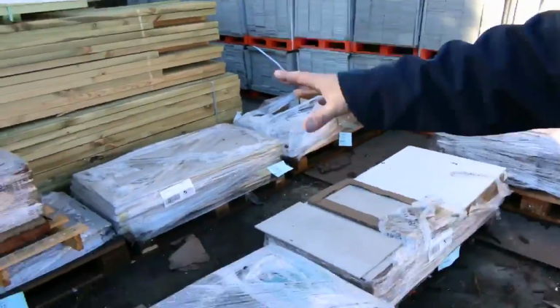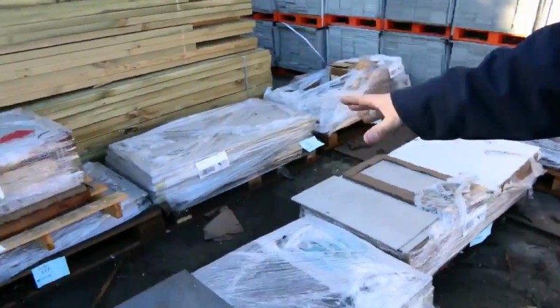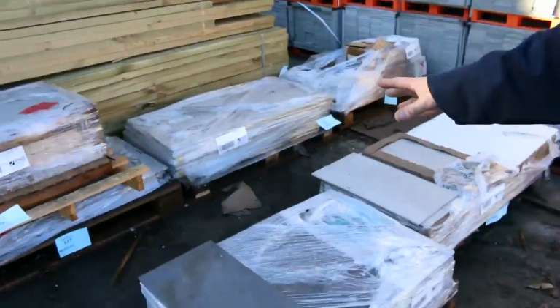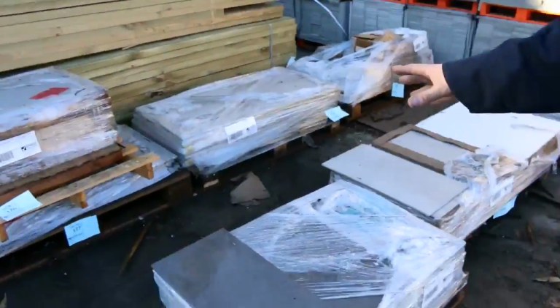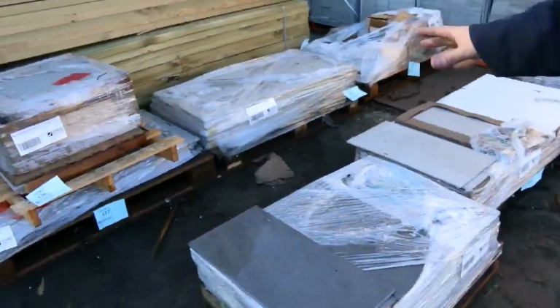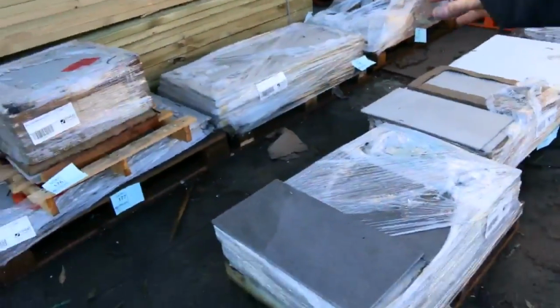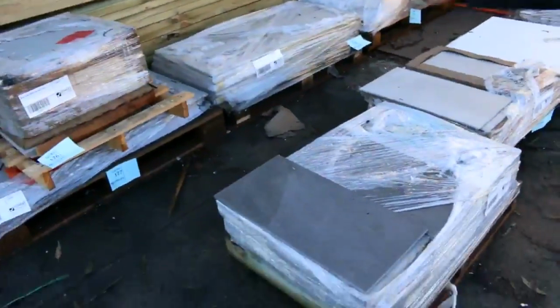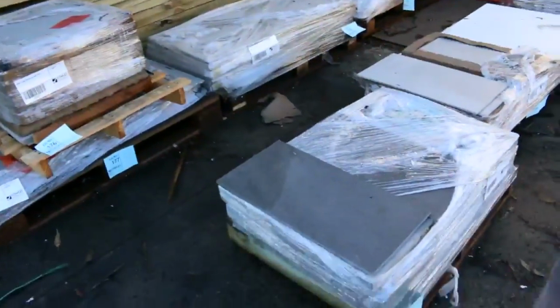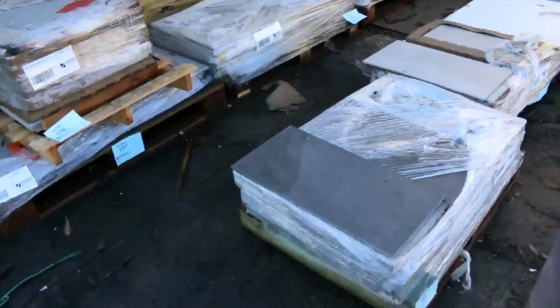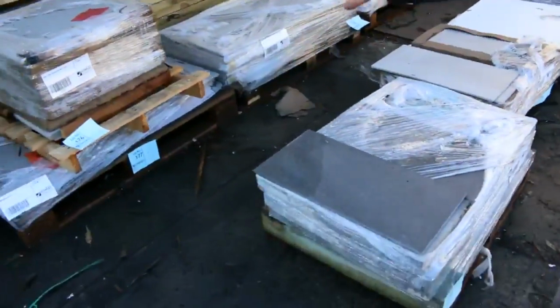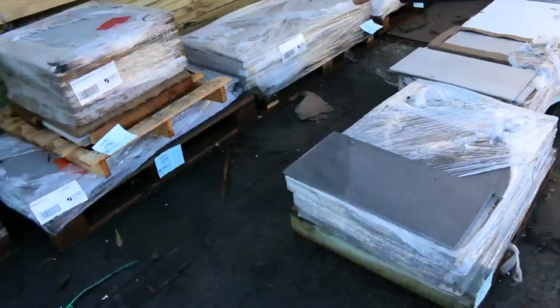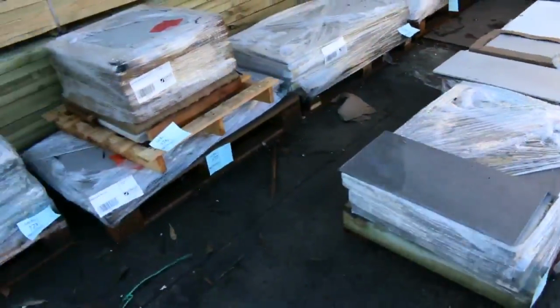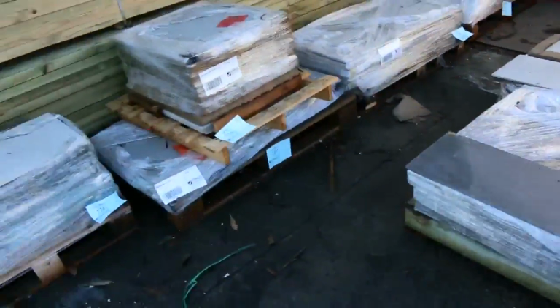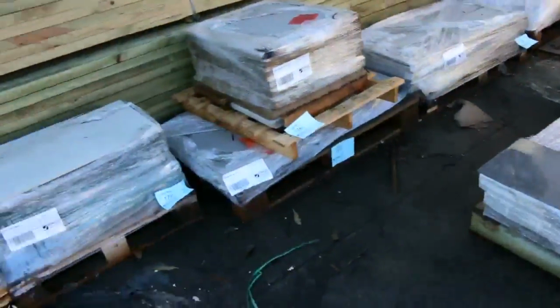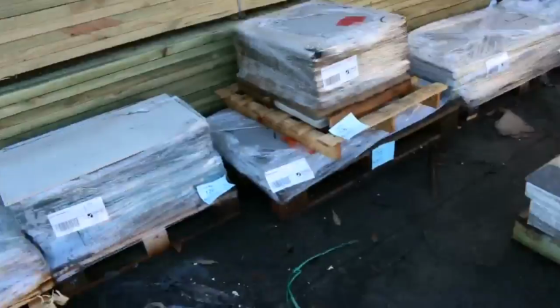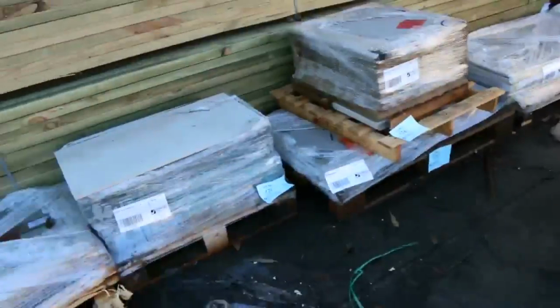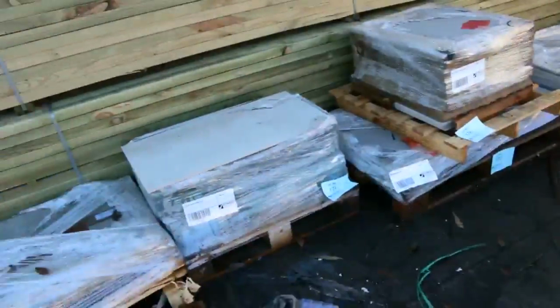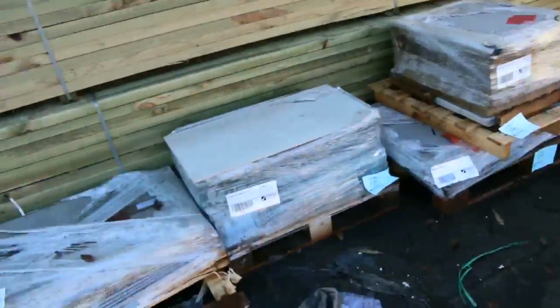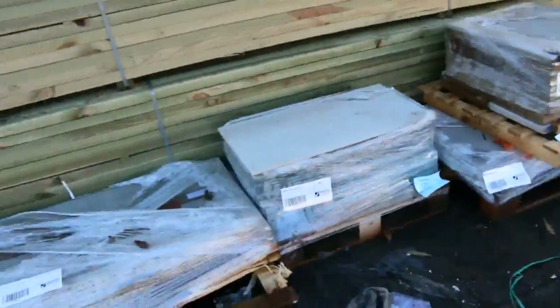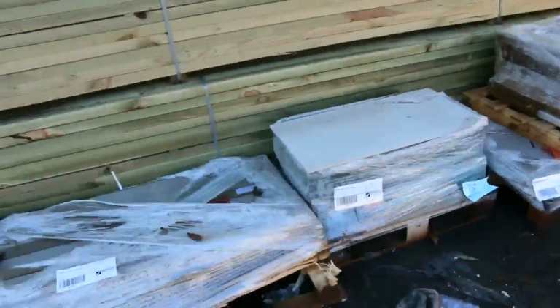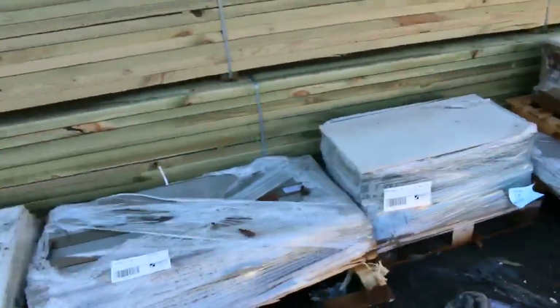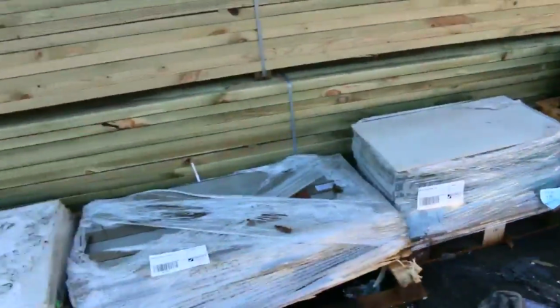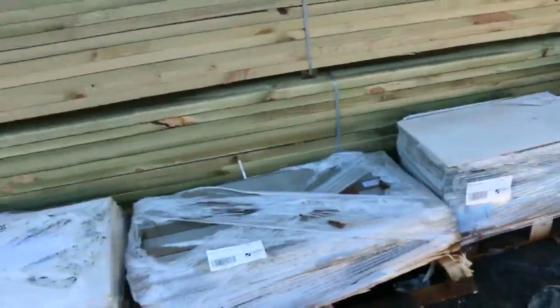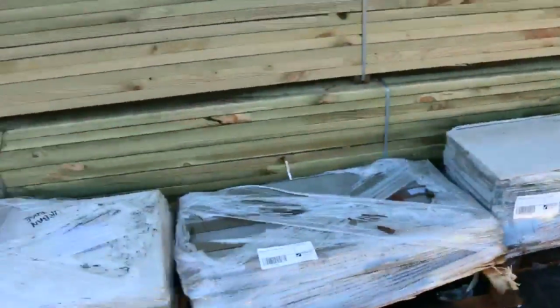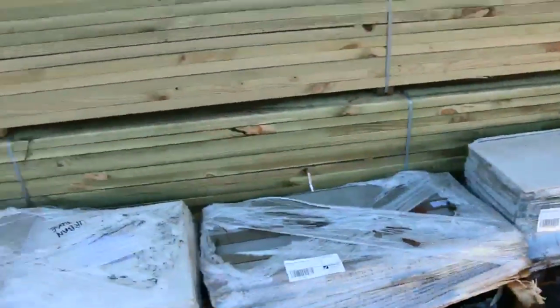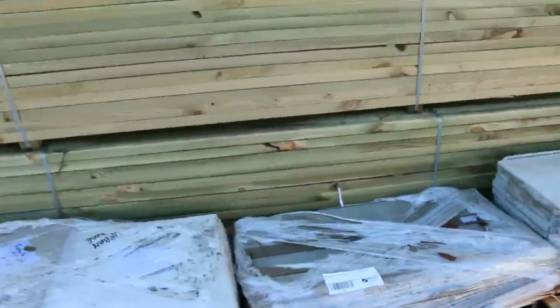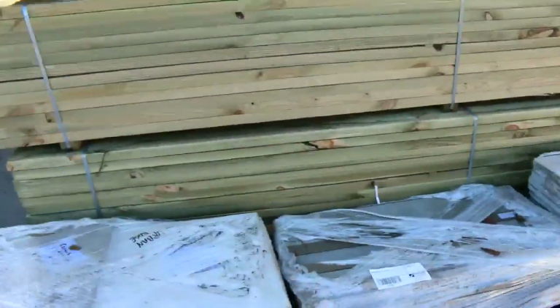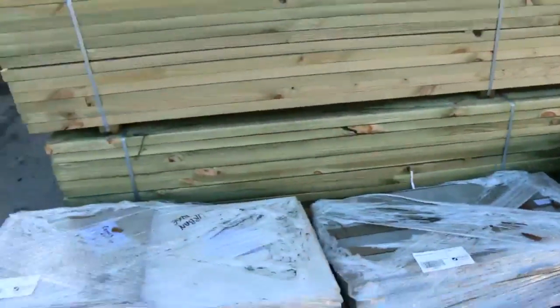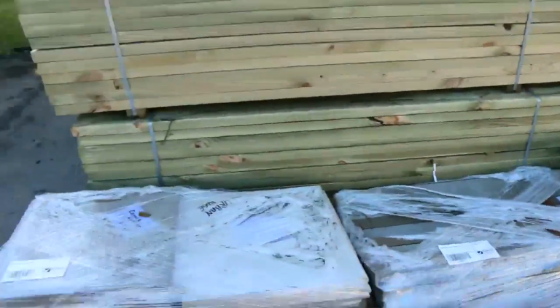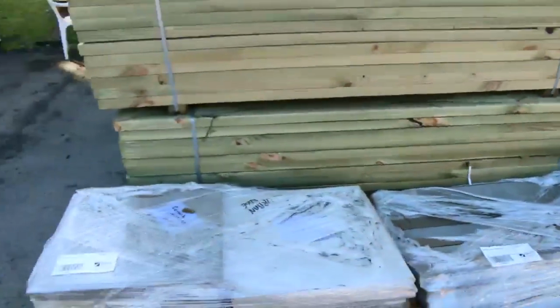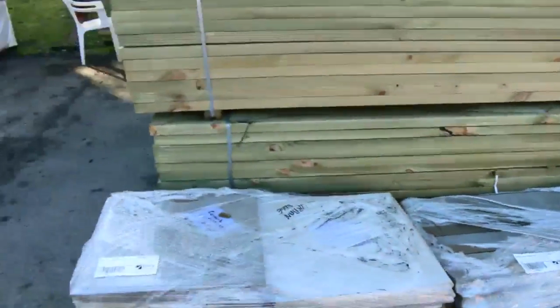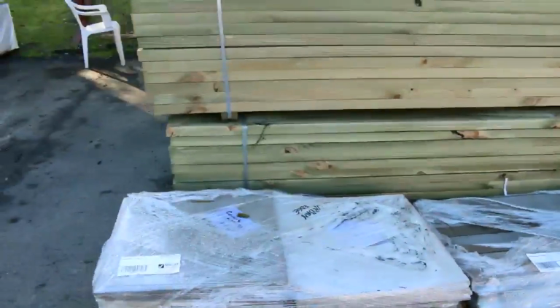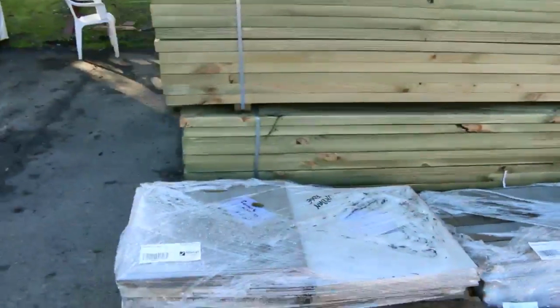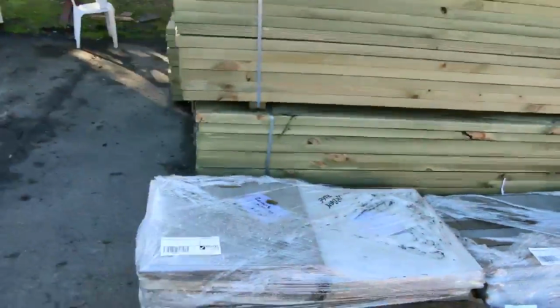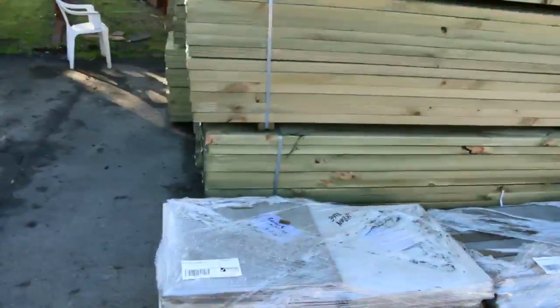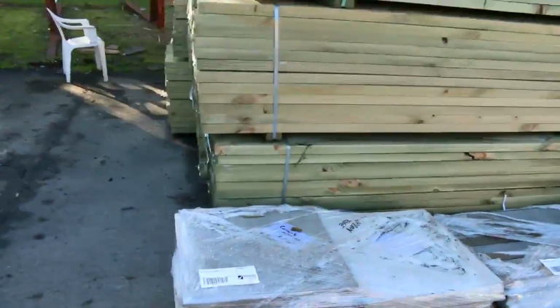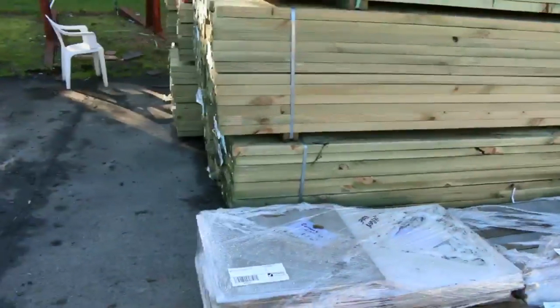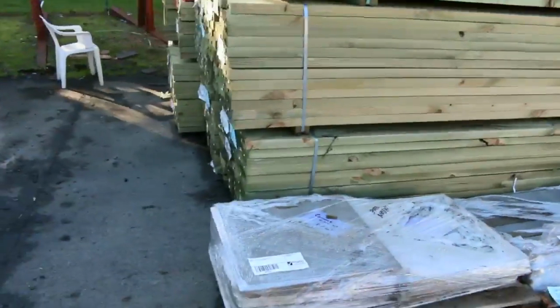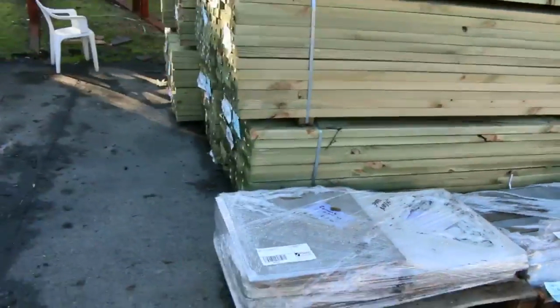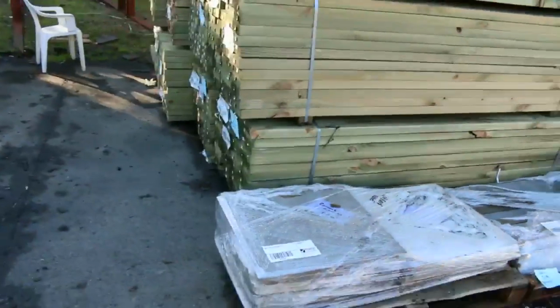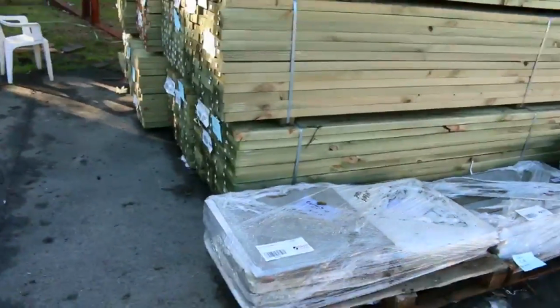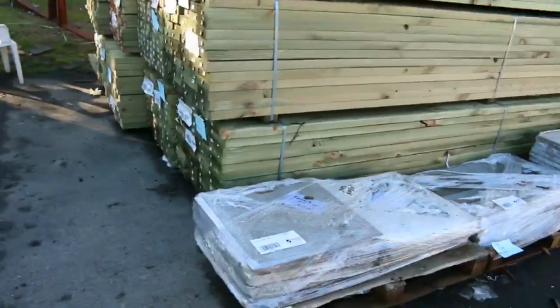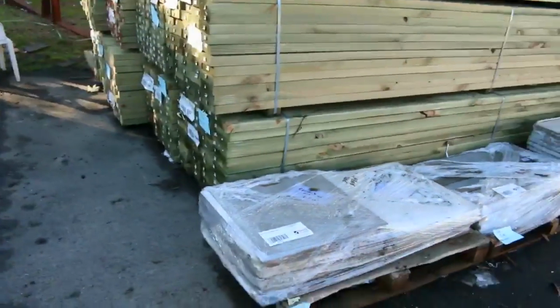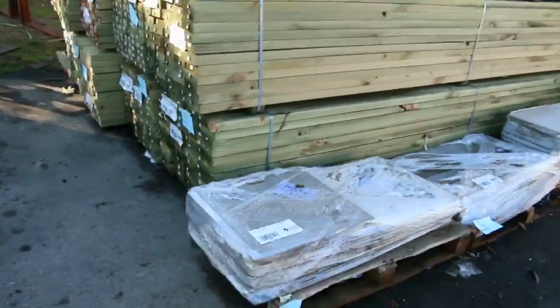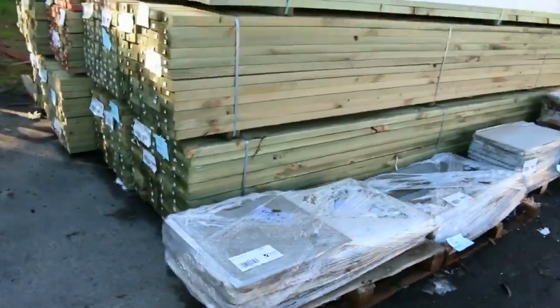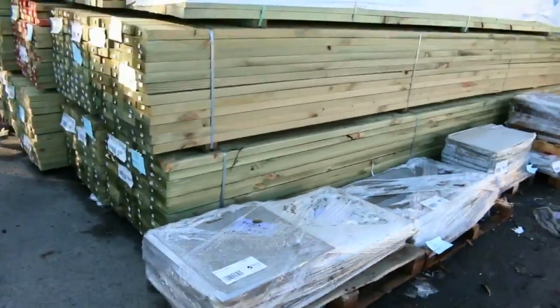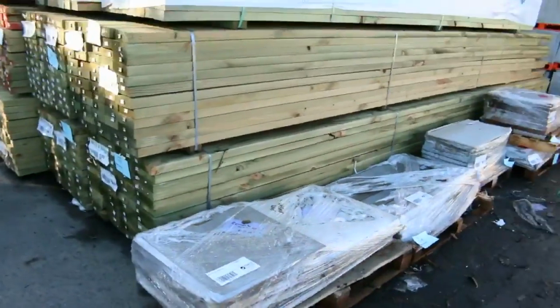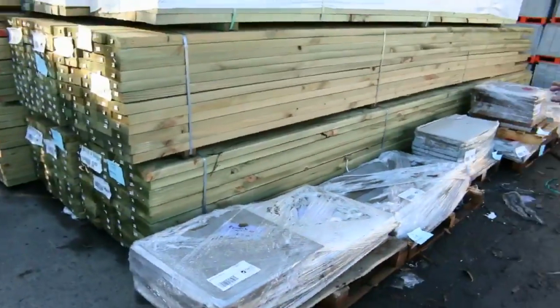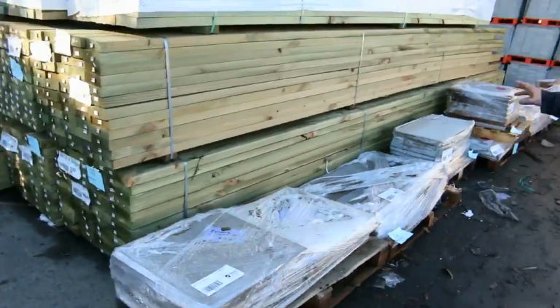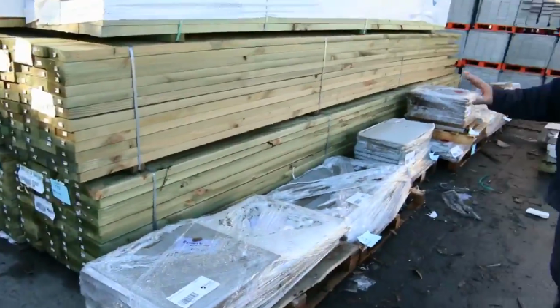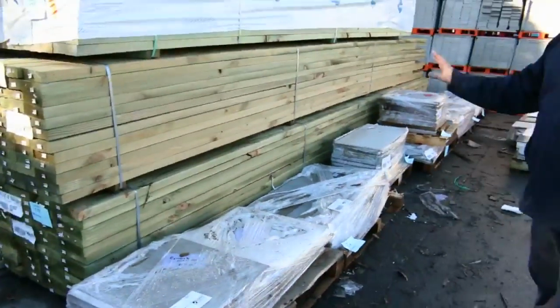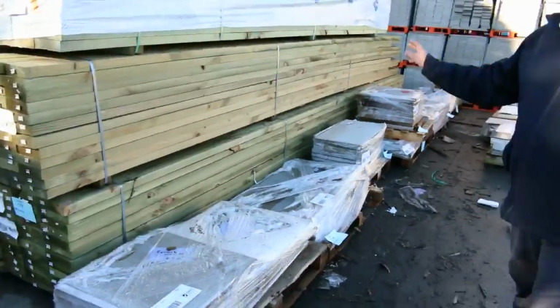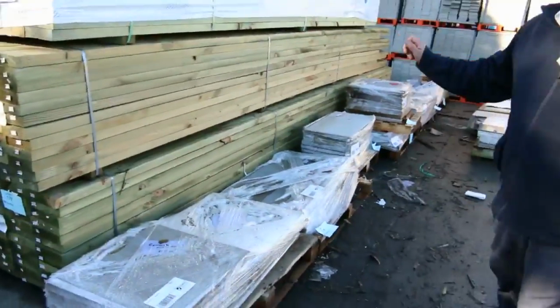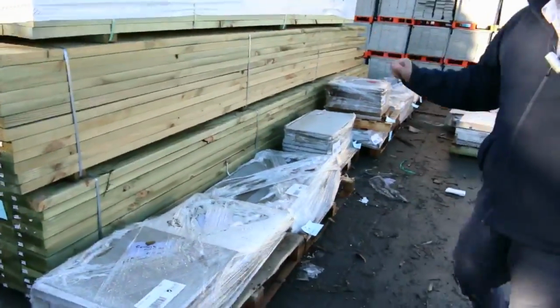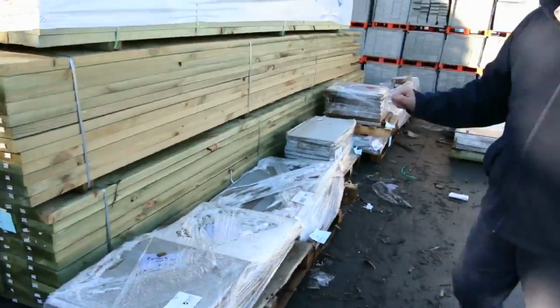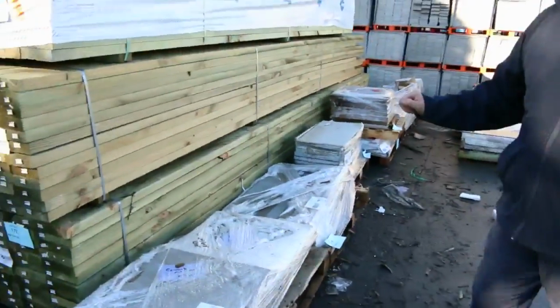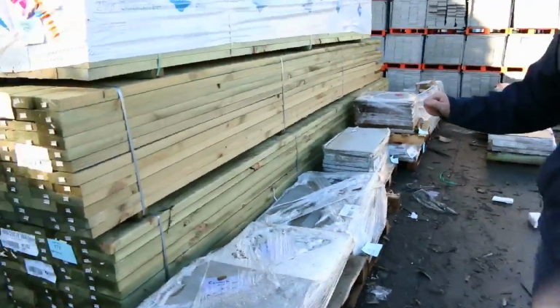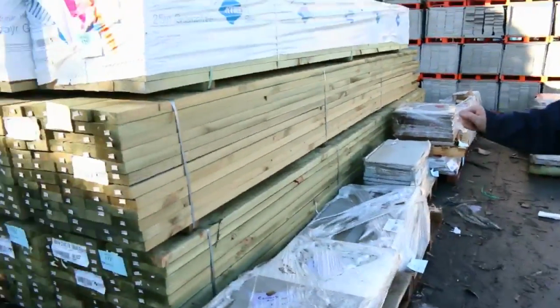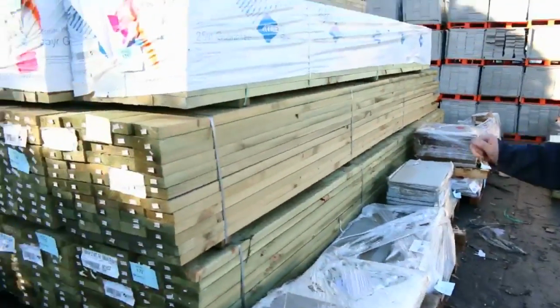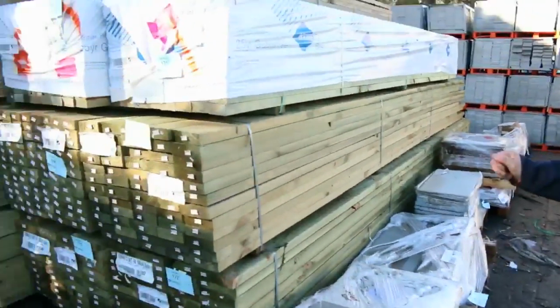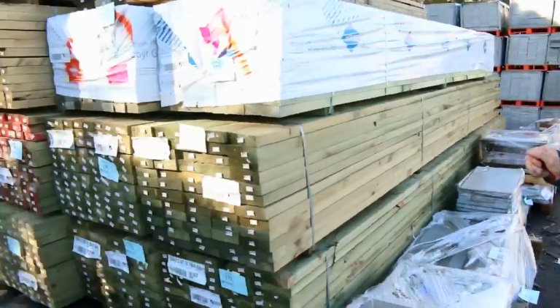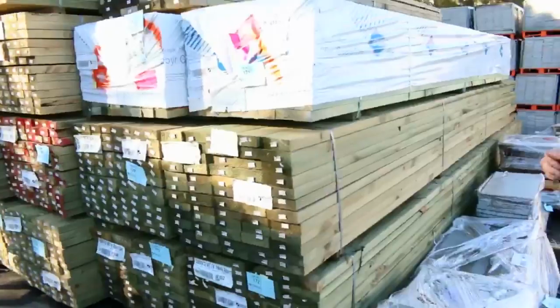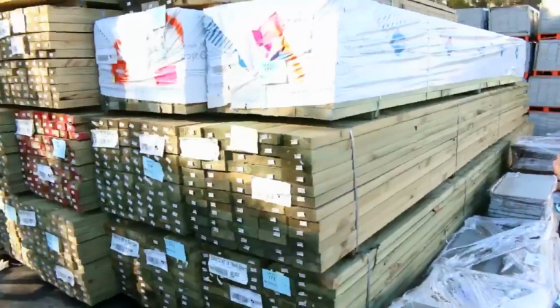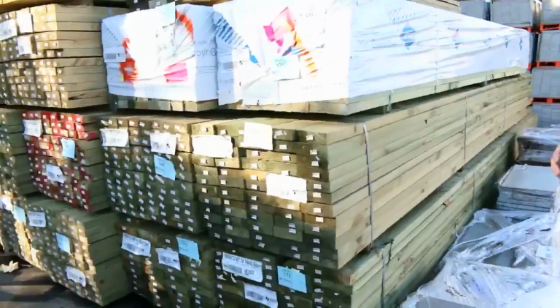Plenty more tiles — they just keep coming — so heaps of tiles. These are priced to clear, so they'll be going for whatever they go for.